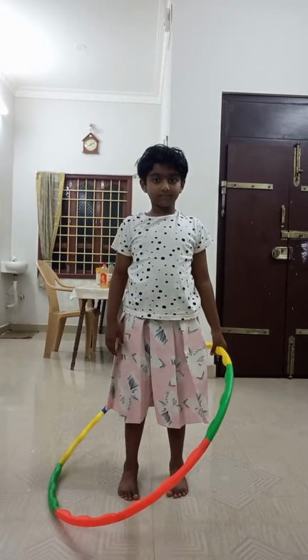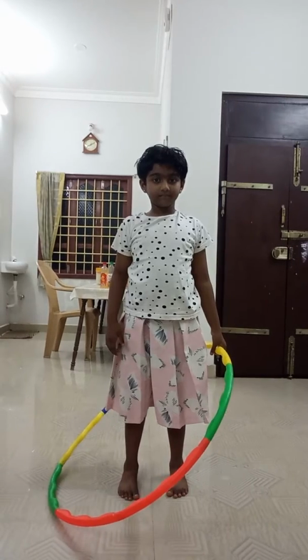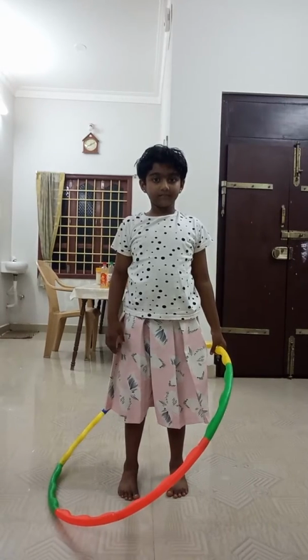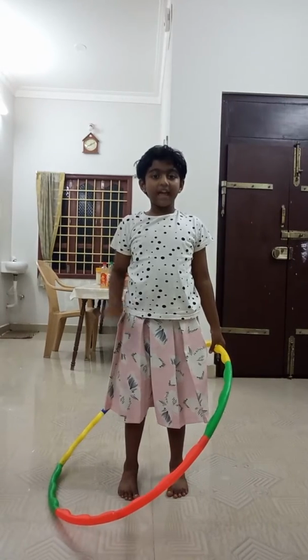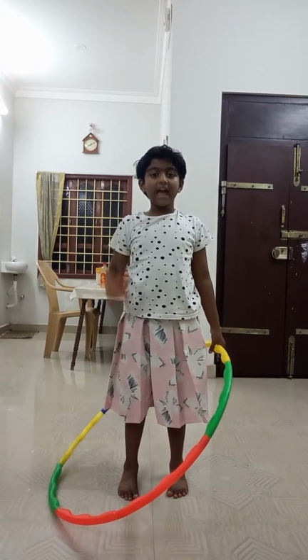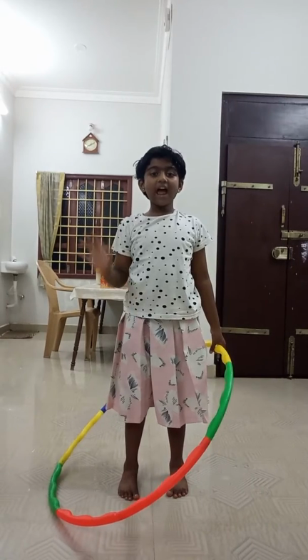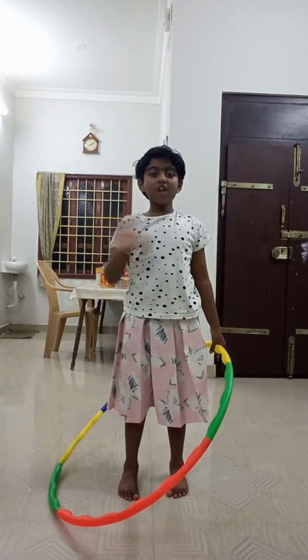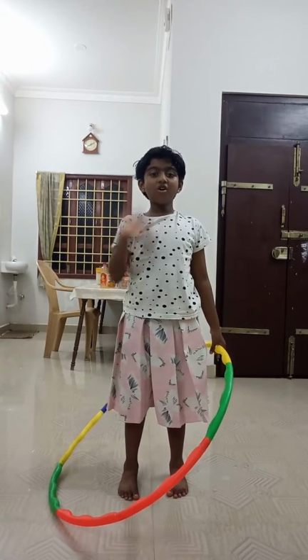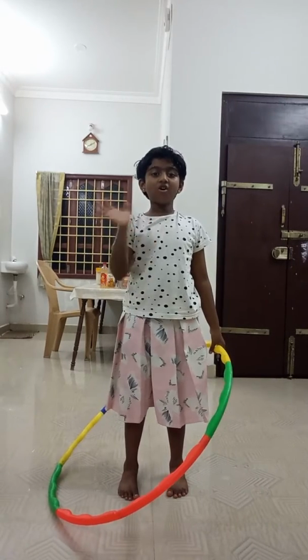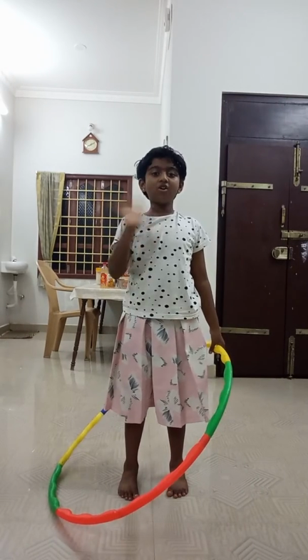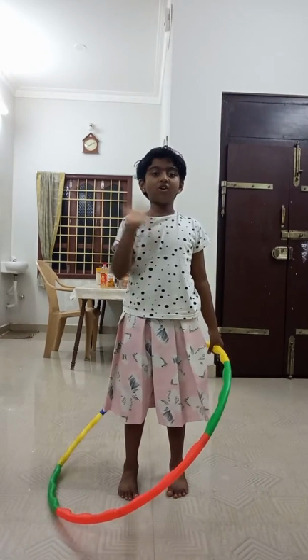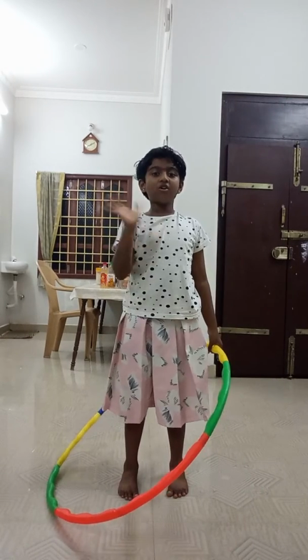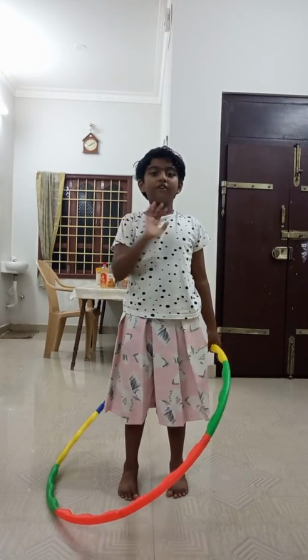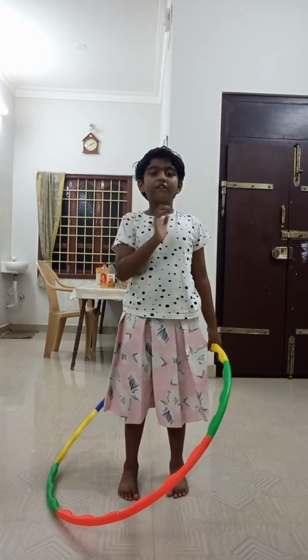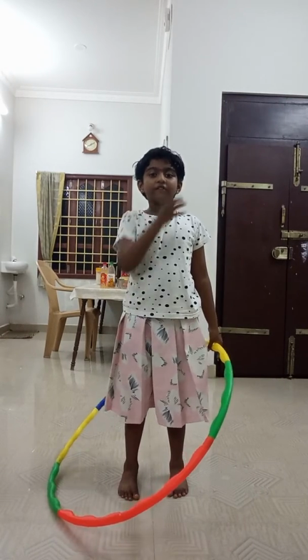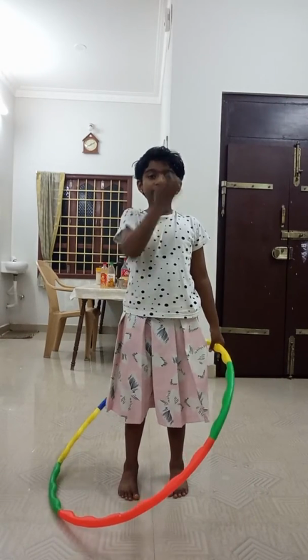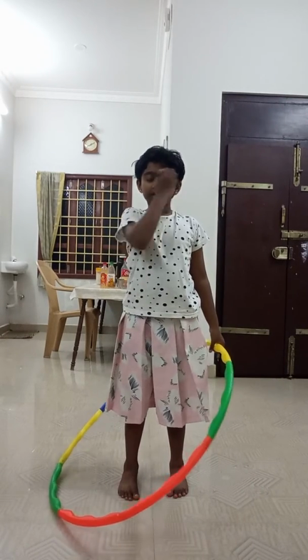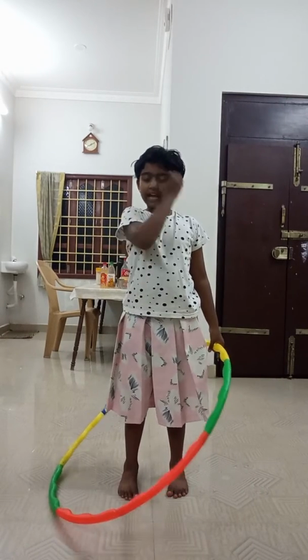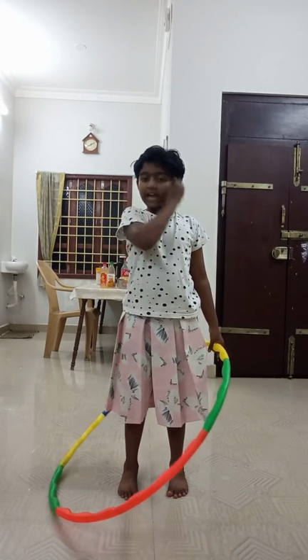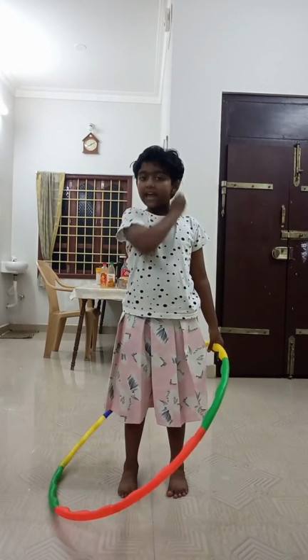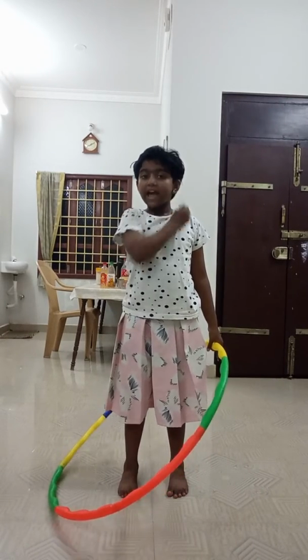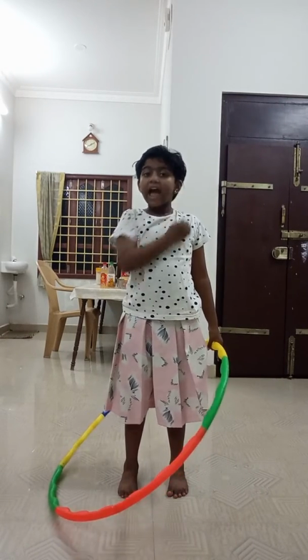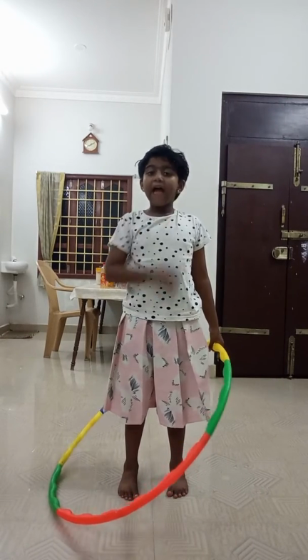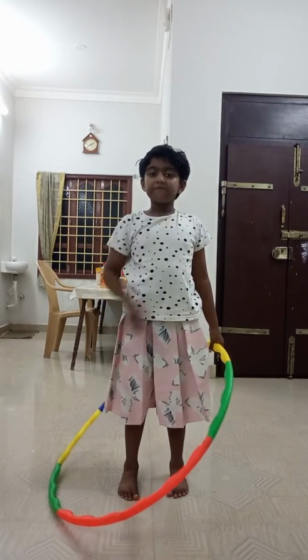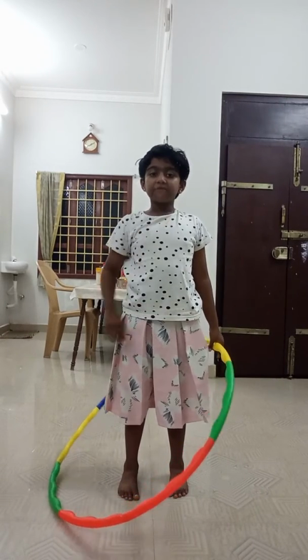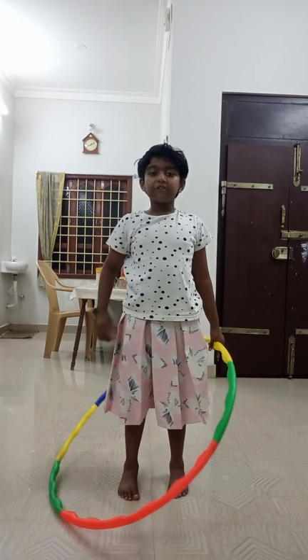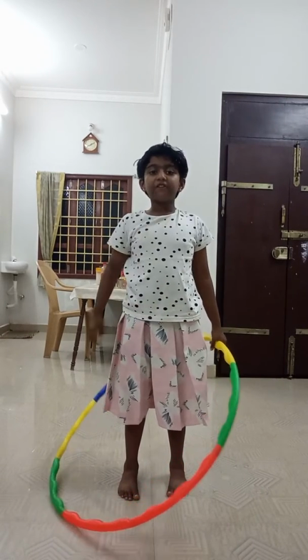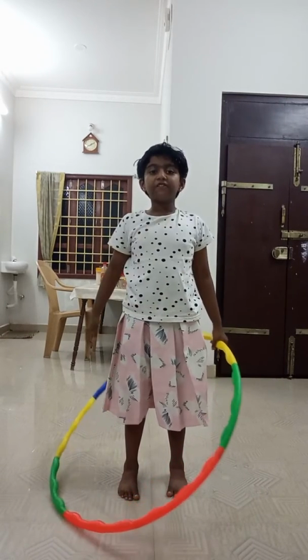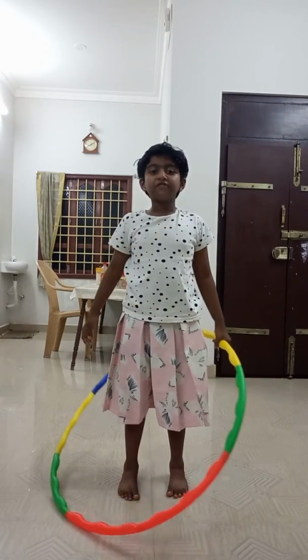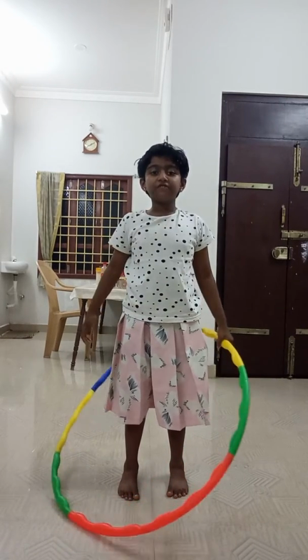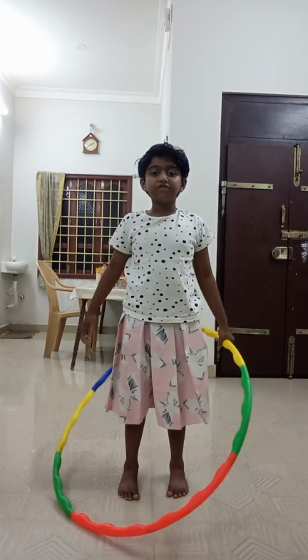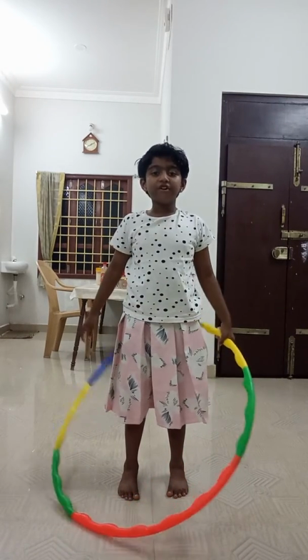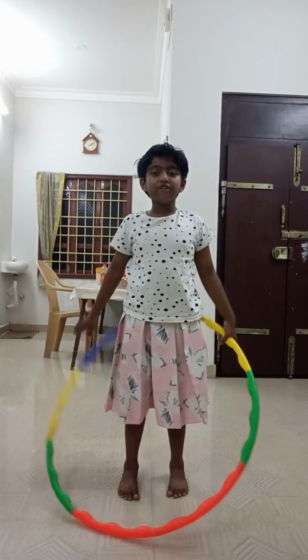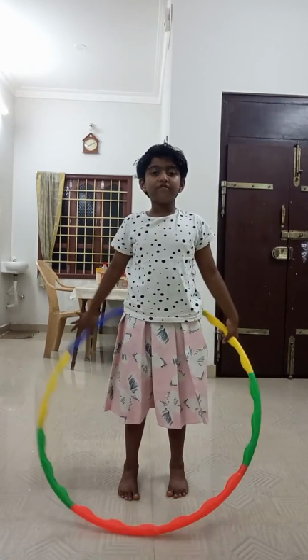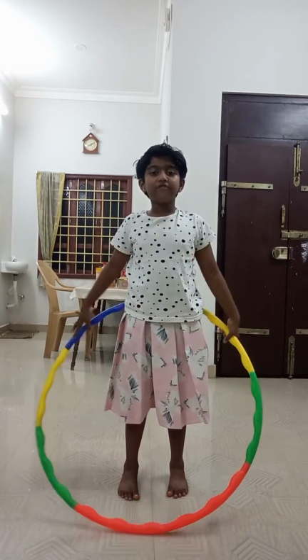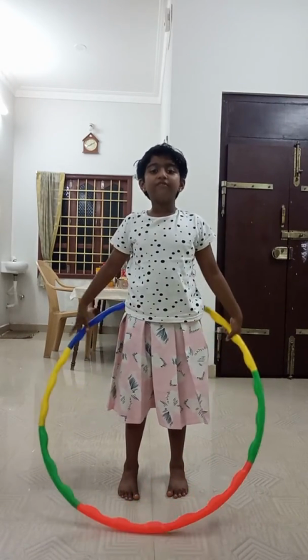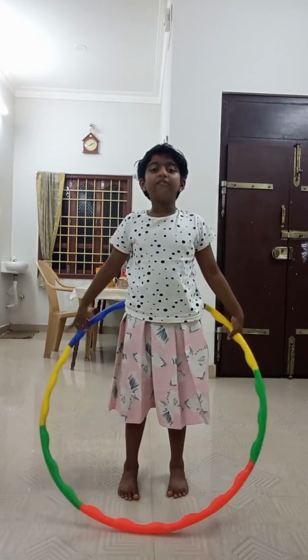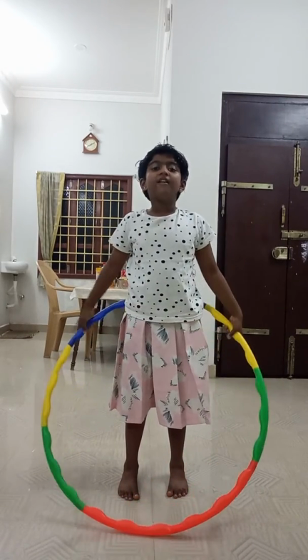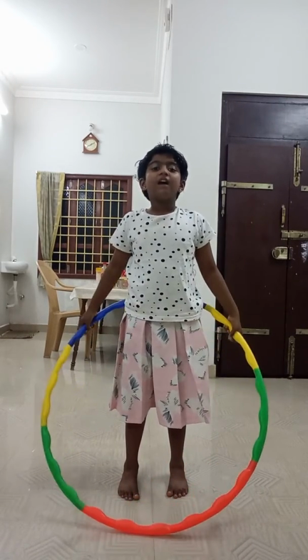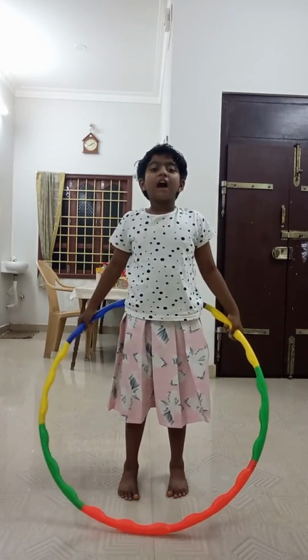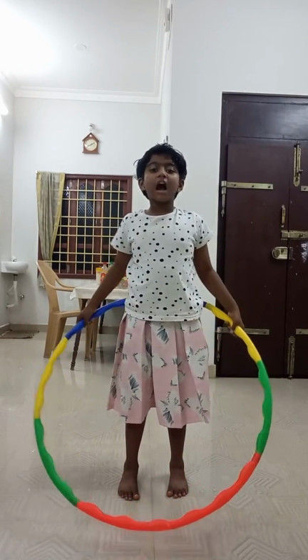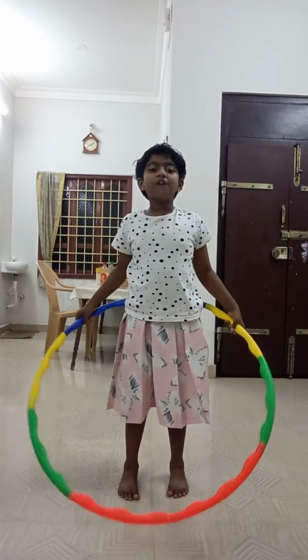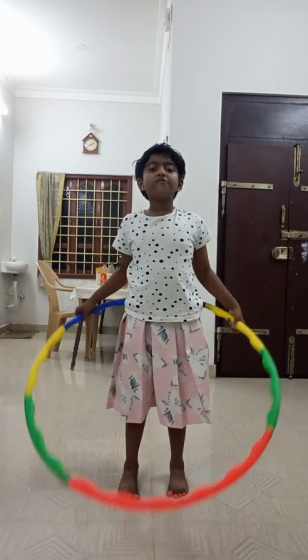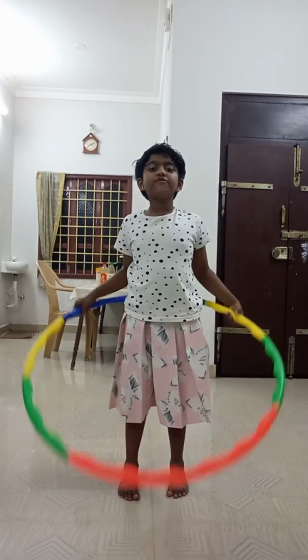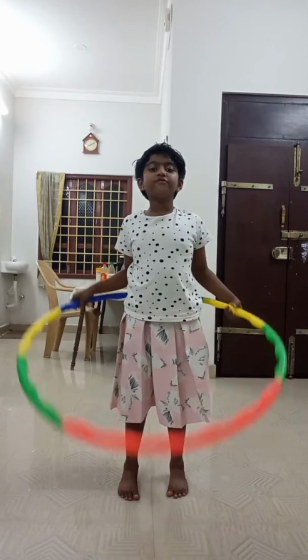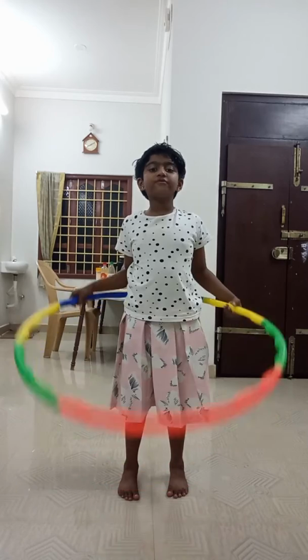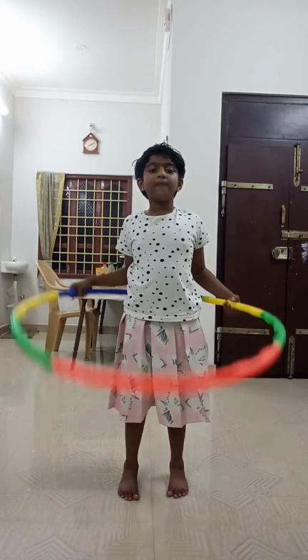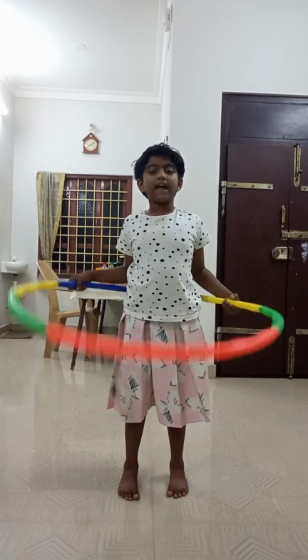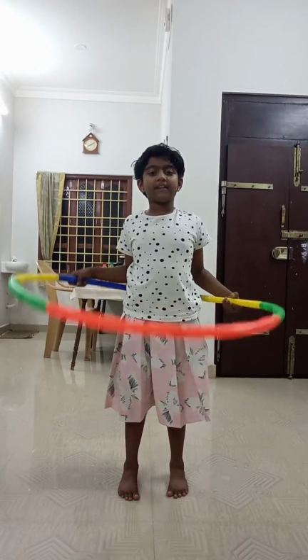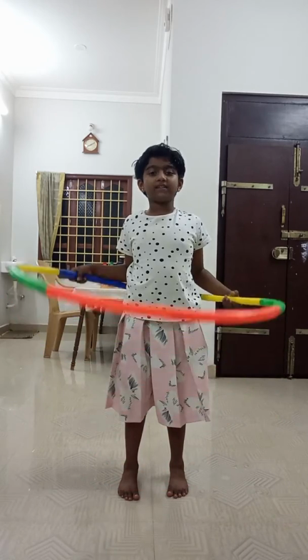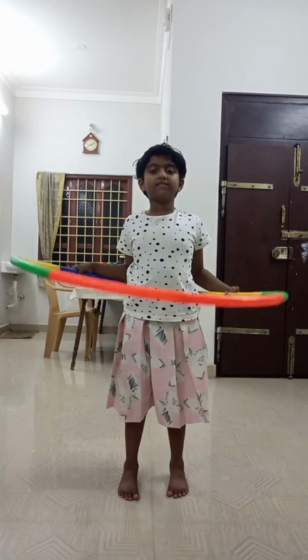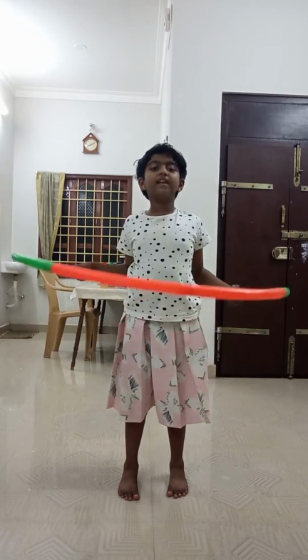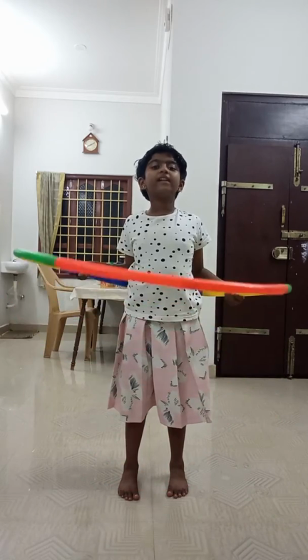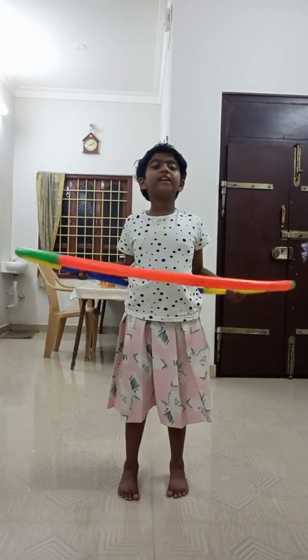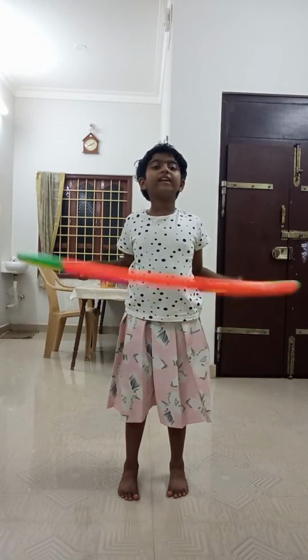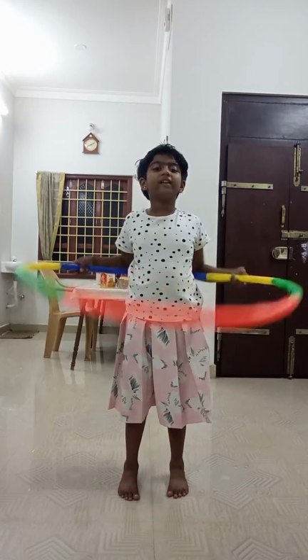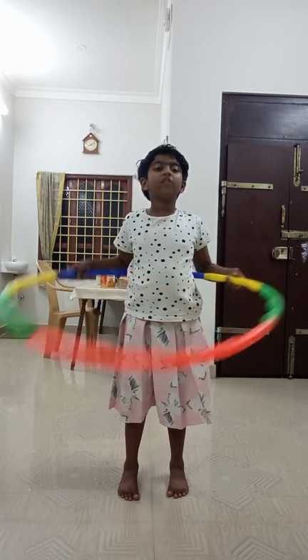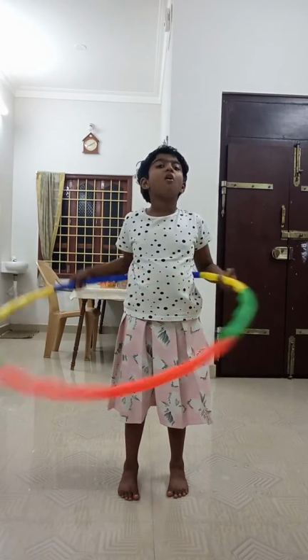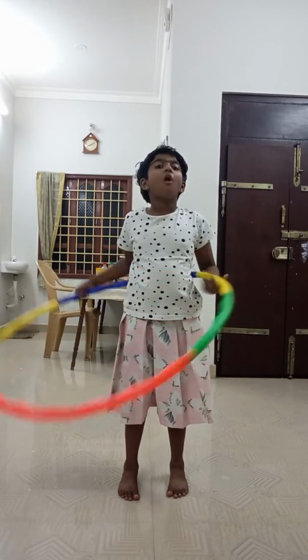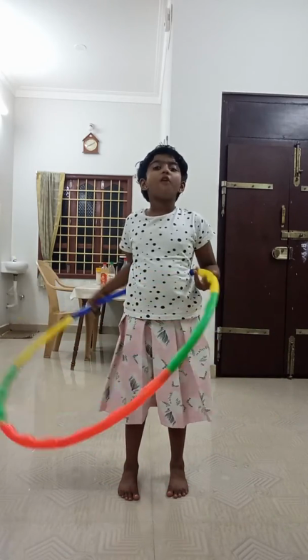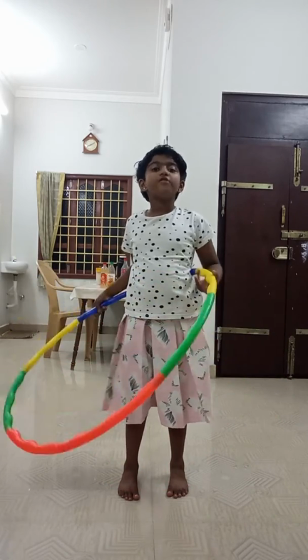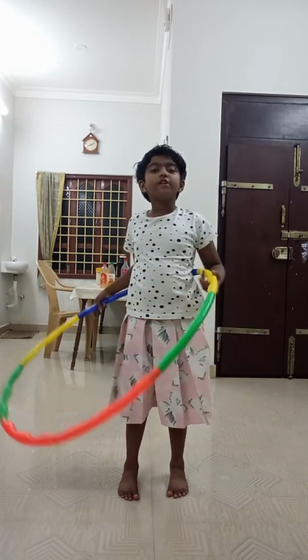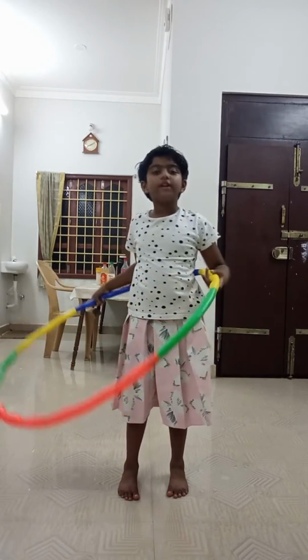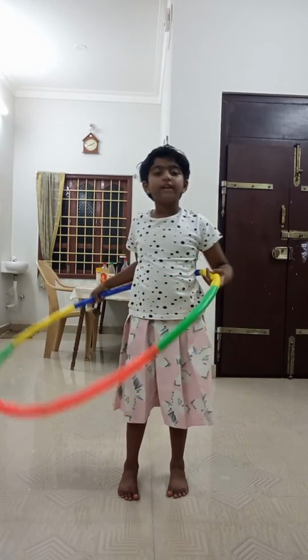Hello! Today I am going to show you how to balance the ring on a hip.